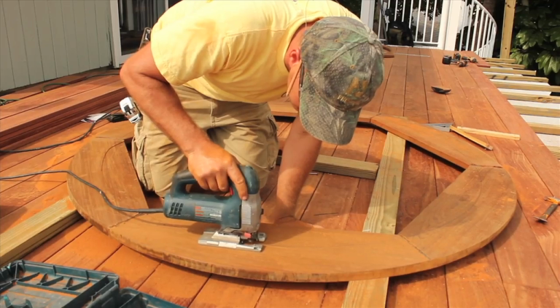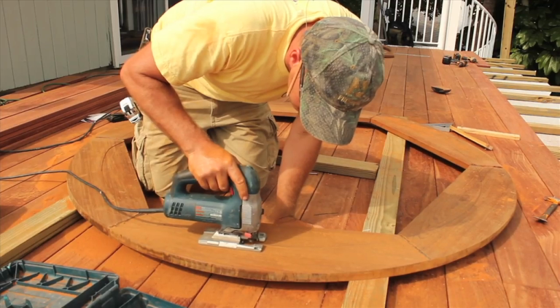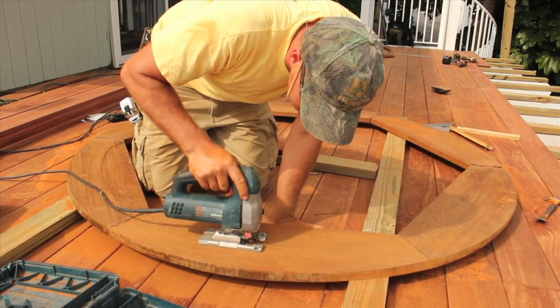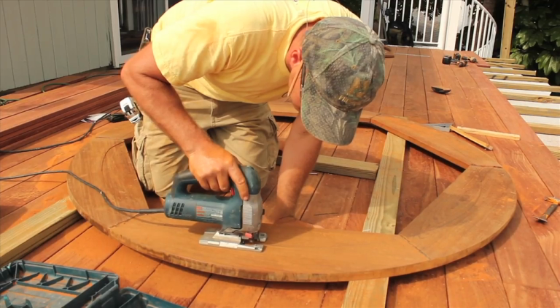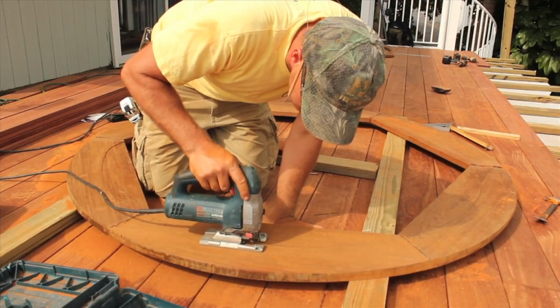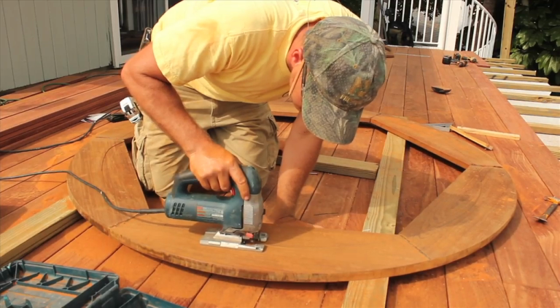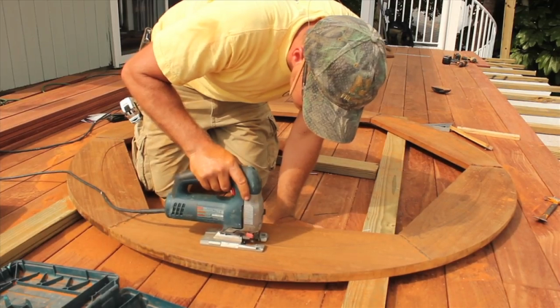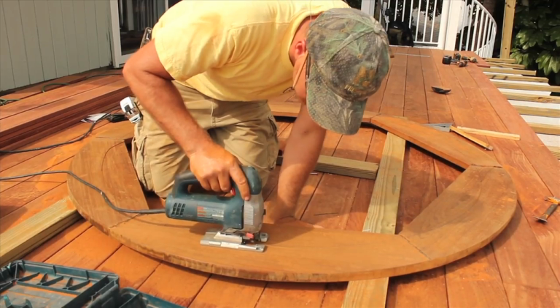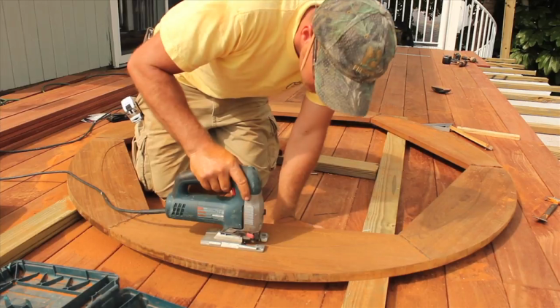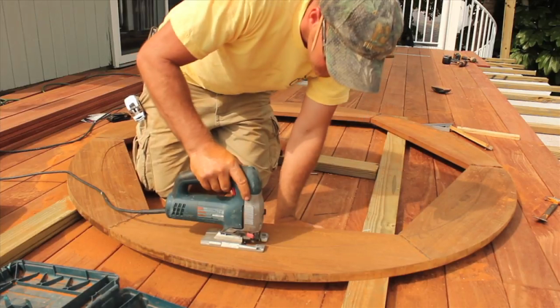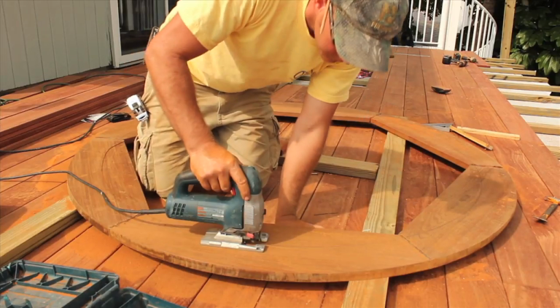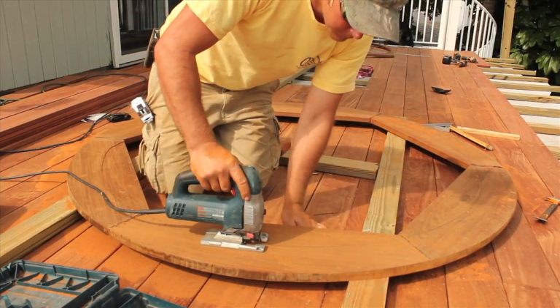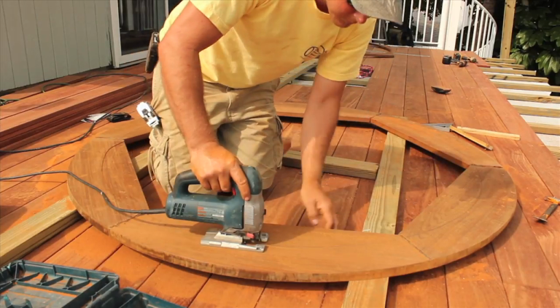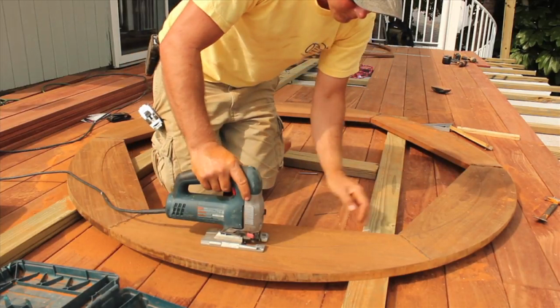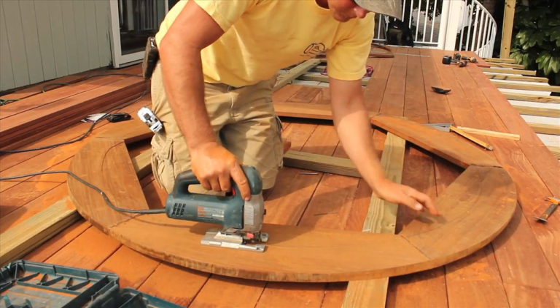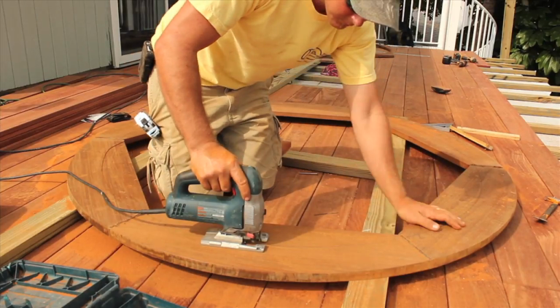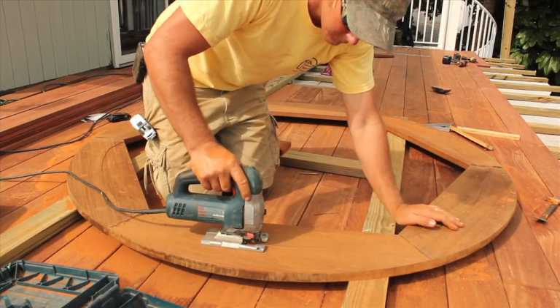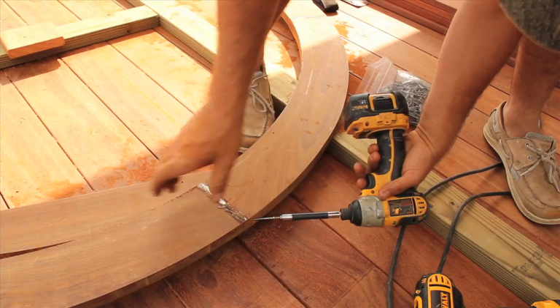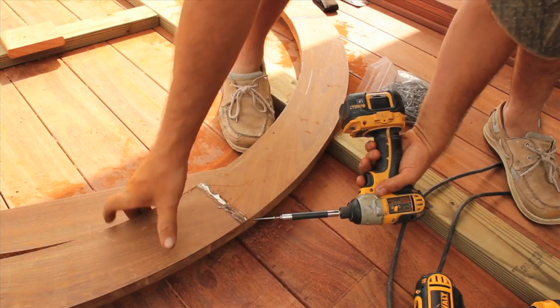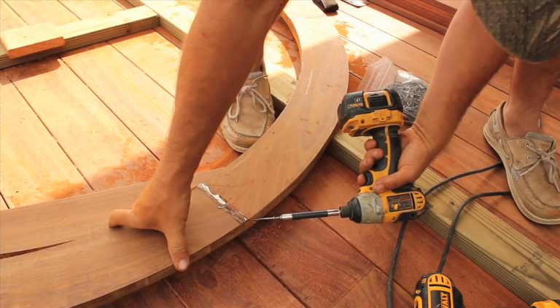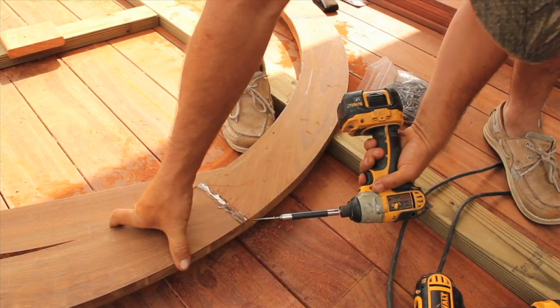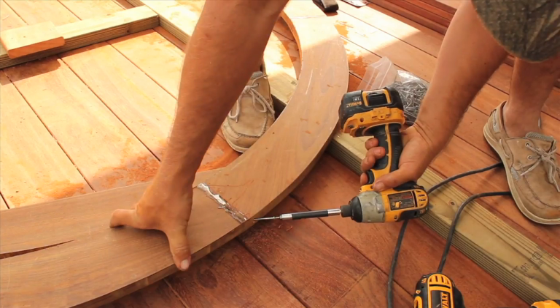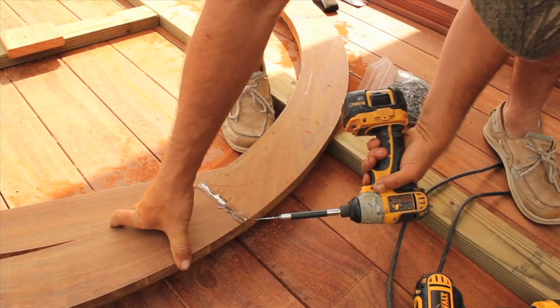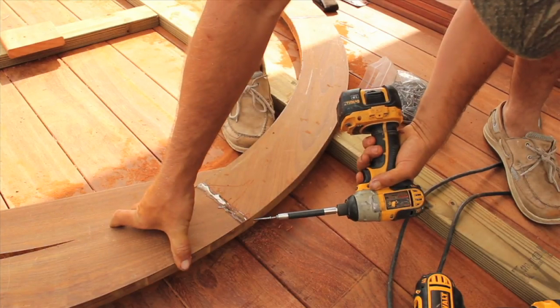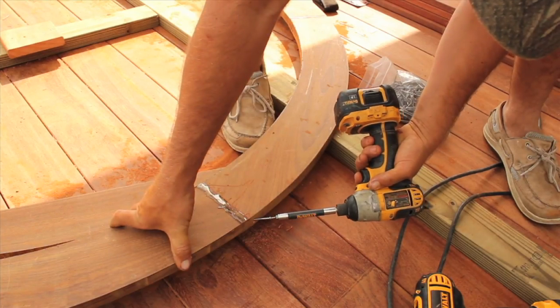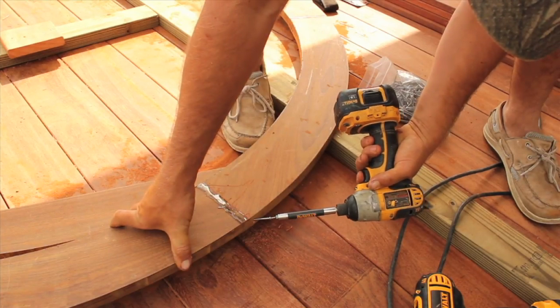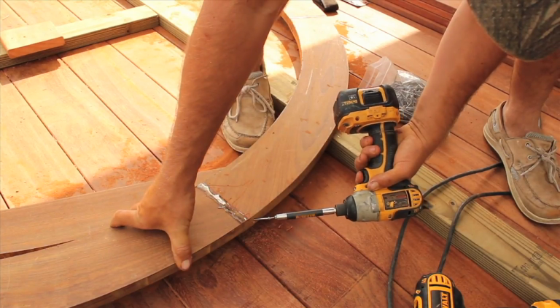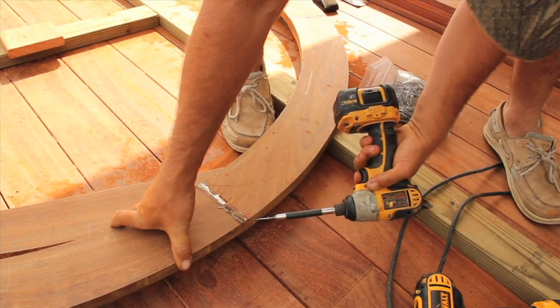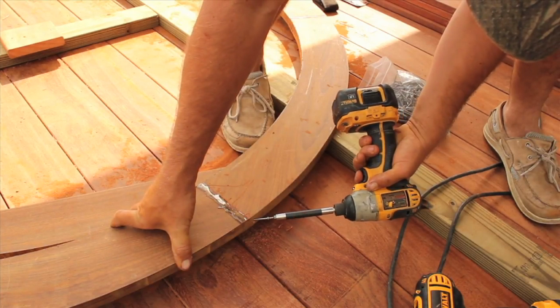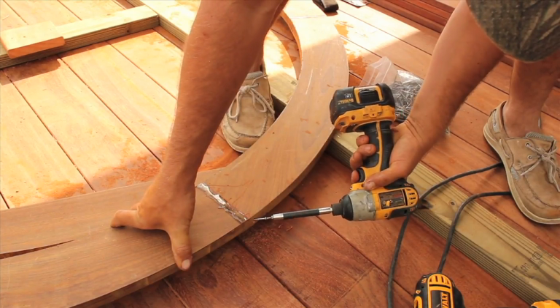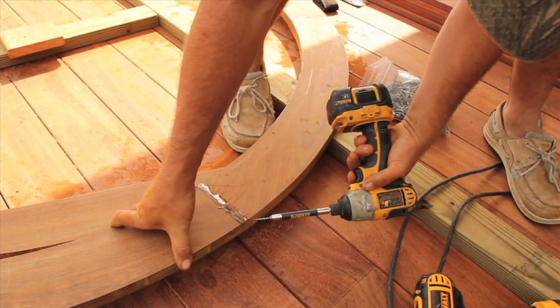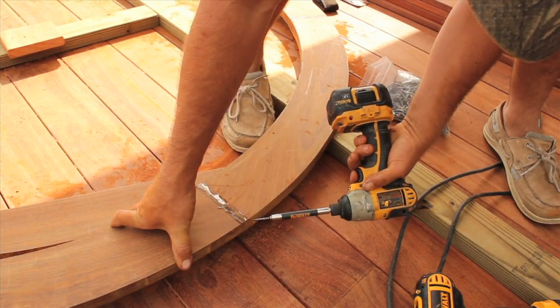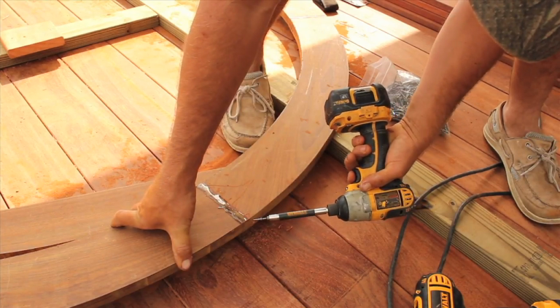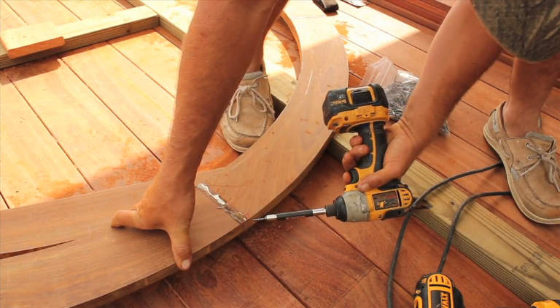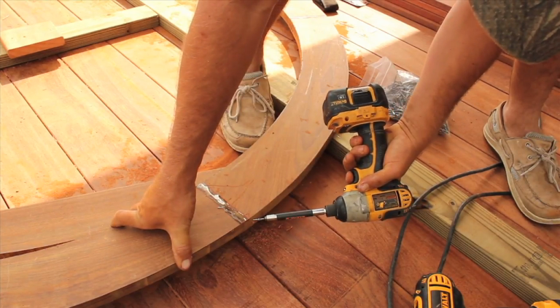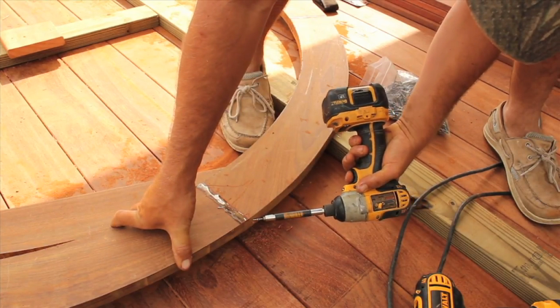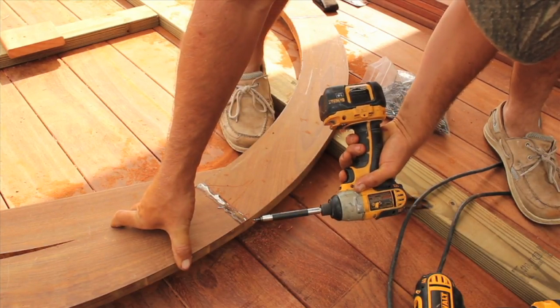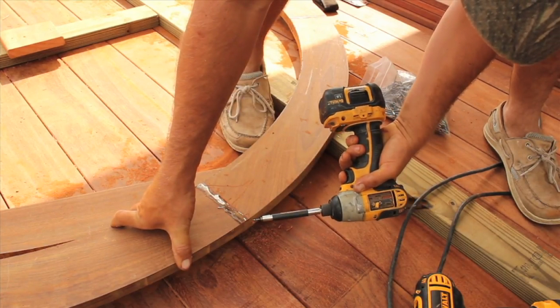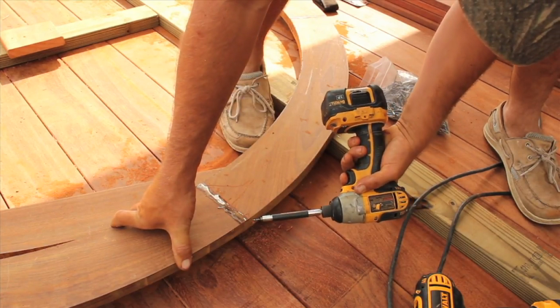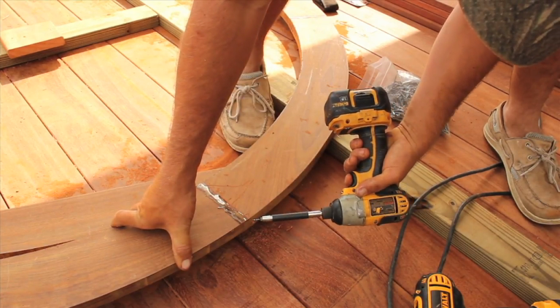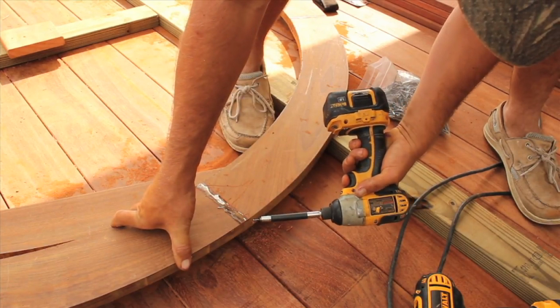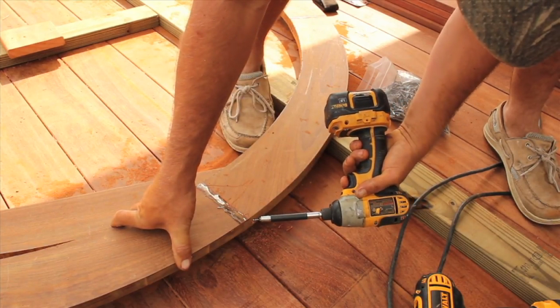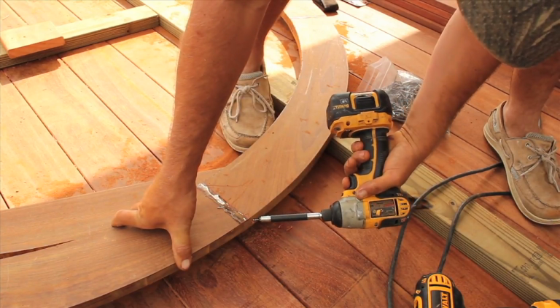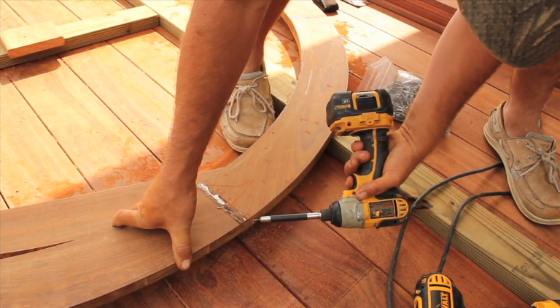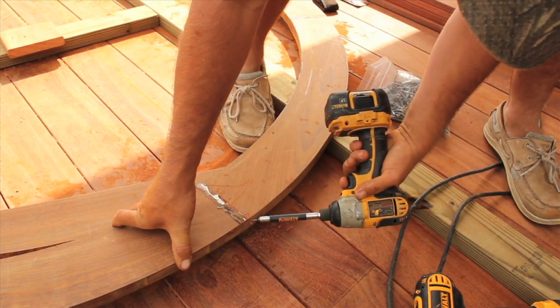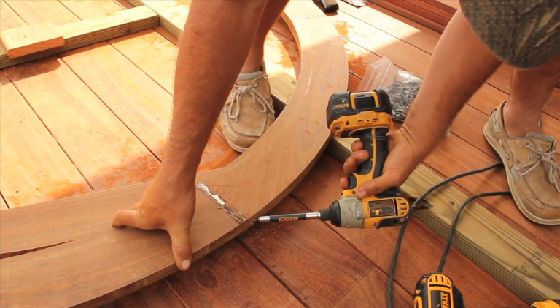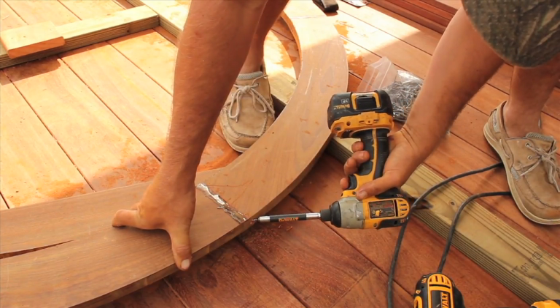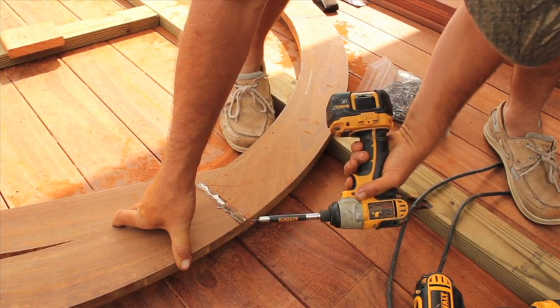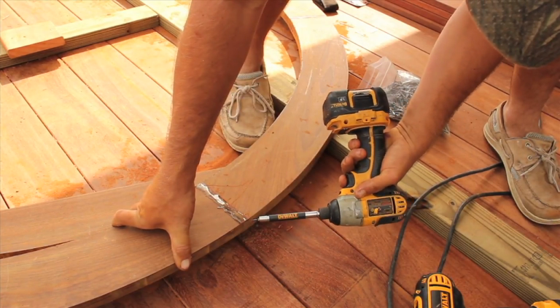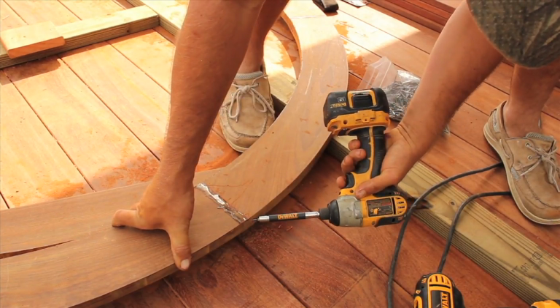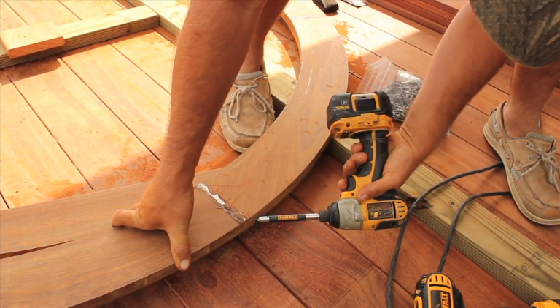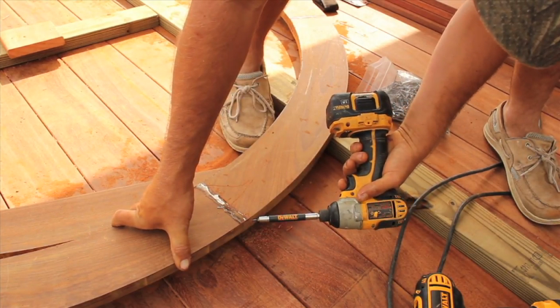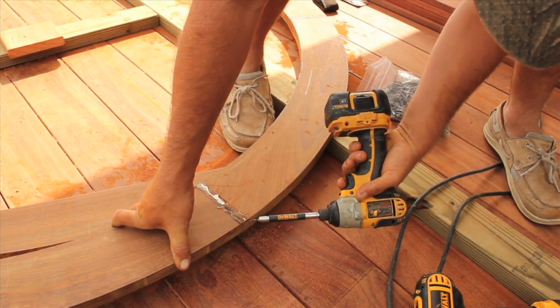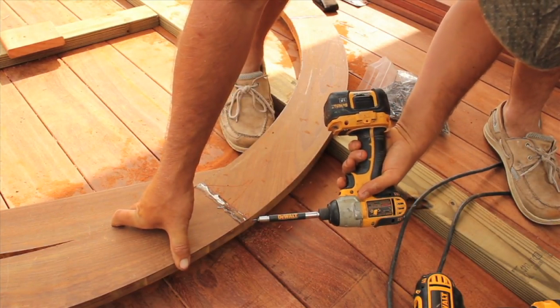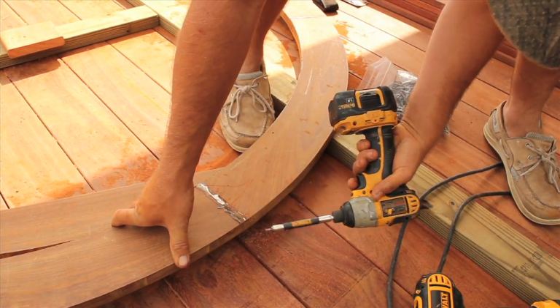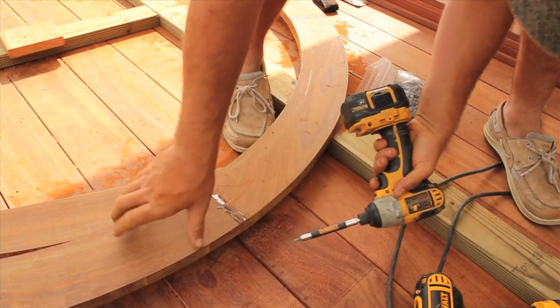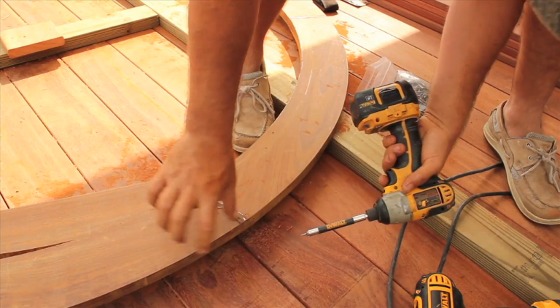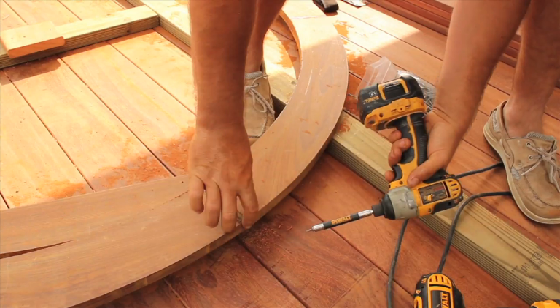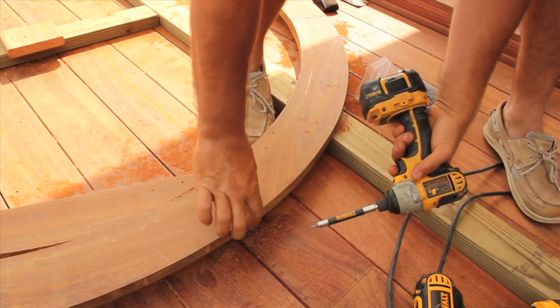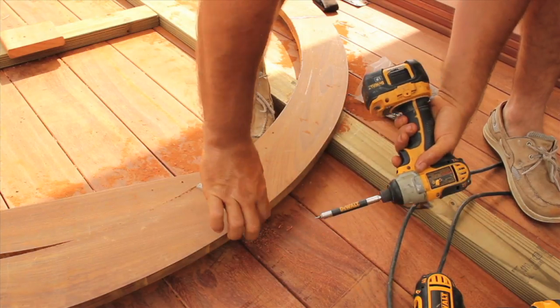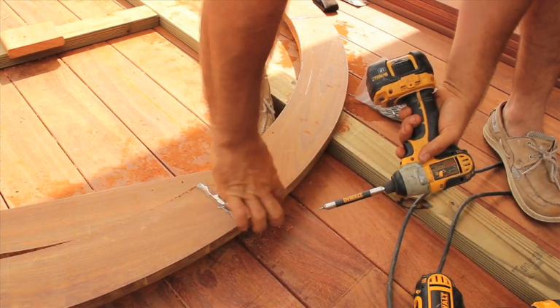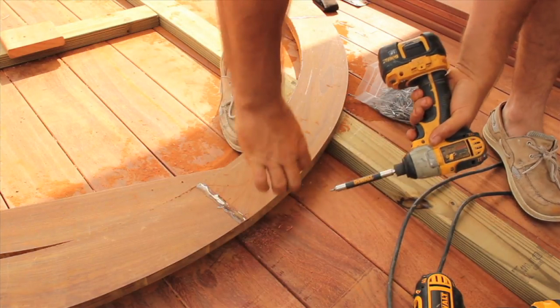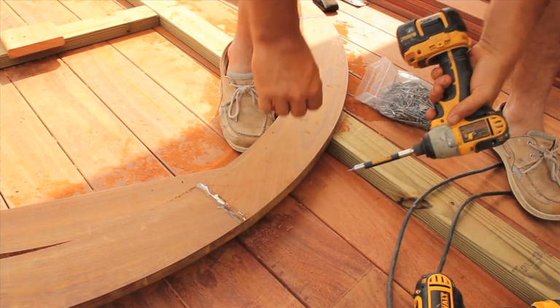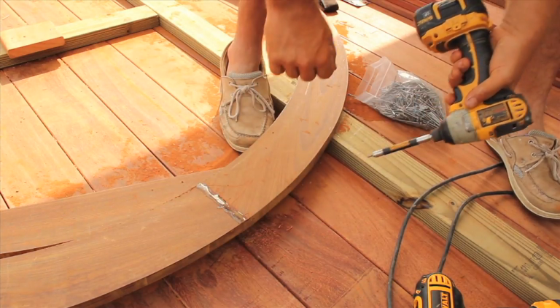The compass rose is made of three of the main types of decking material: tigerwood, garappa, and ipe.